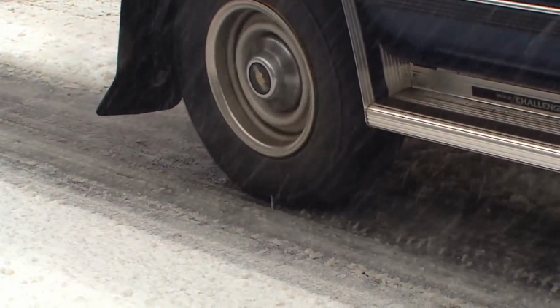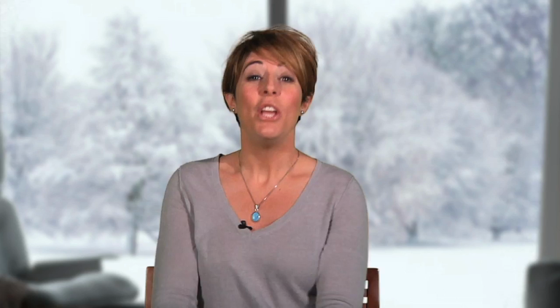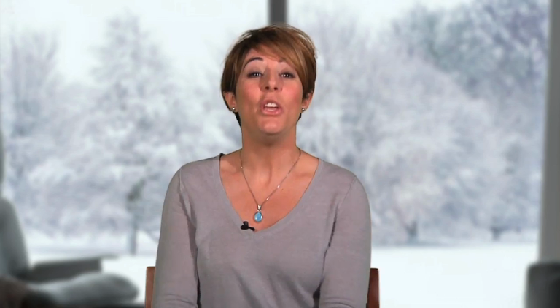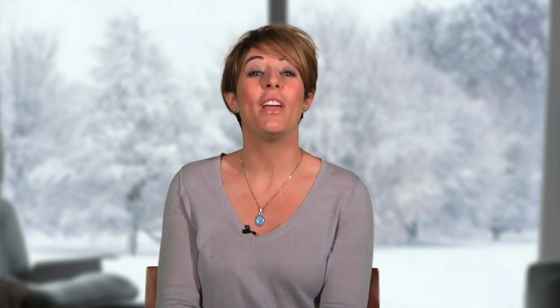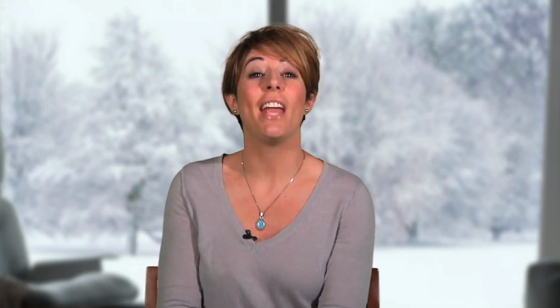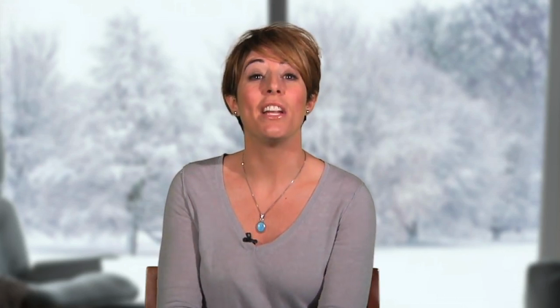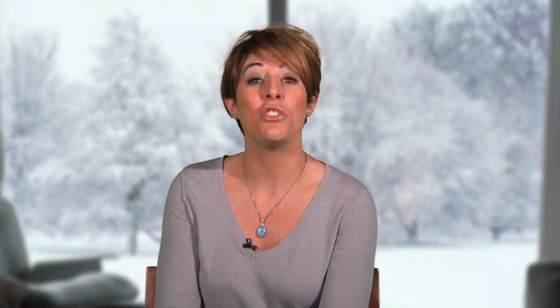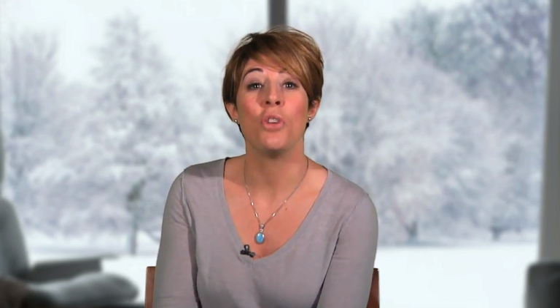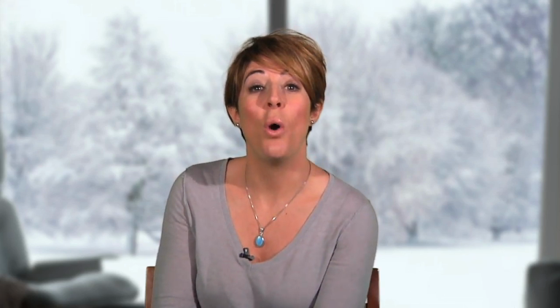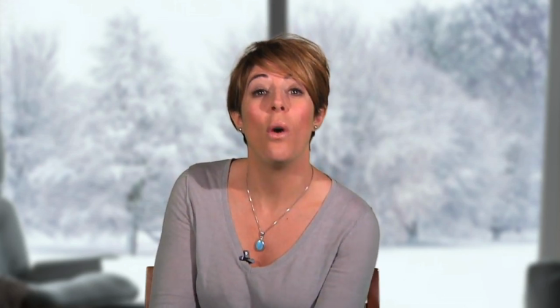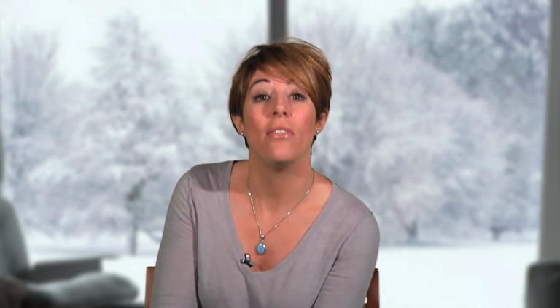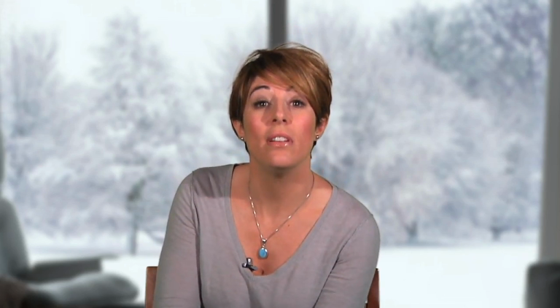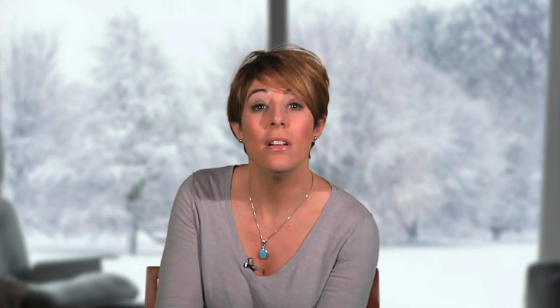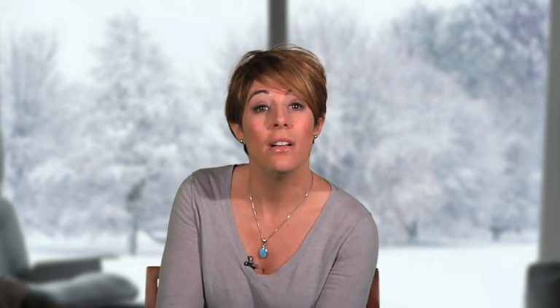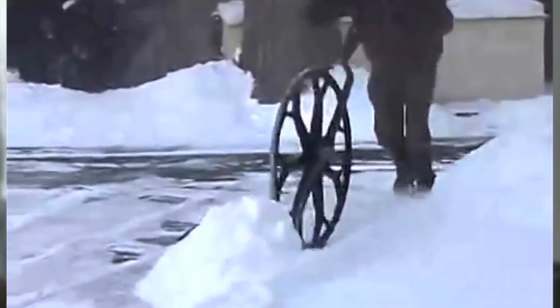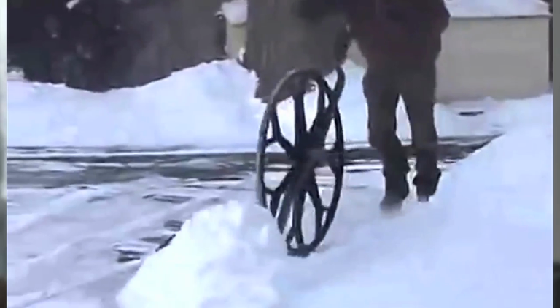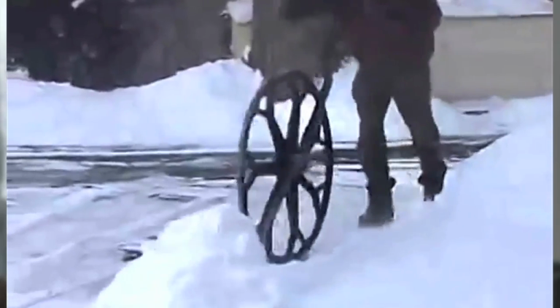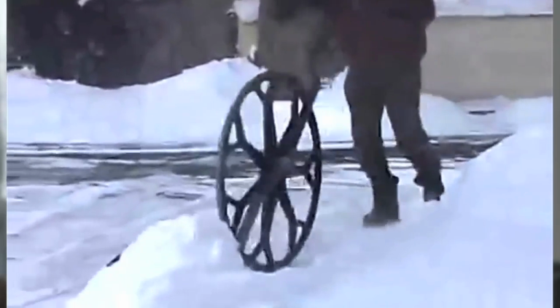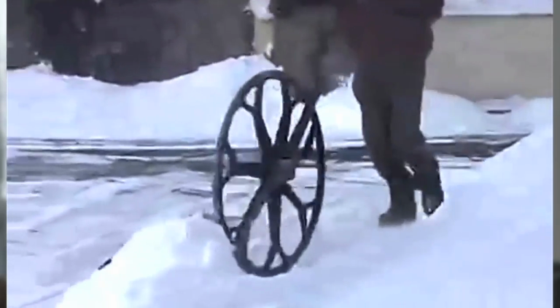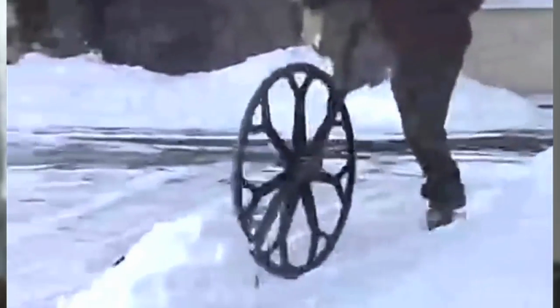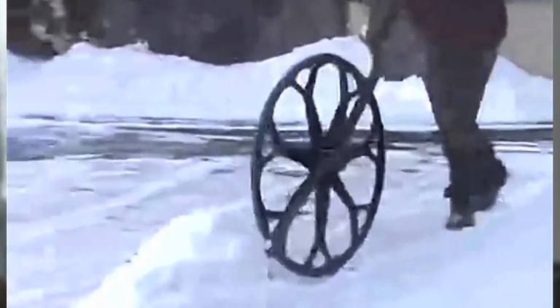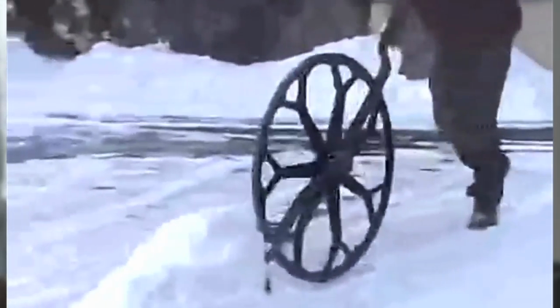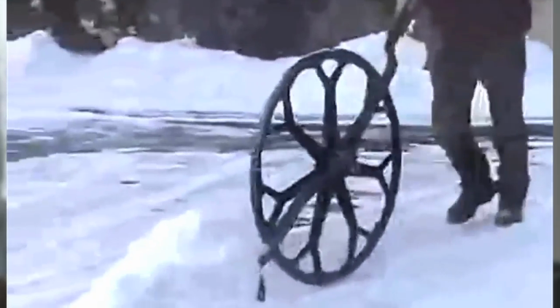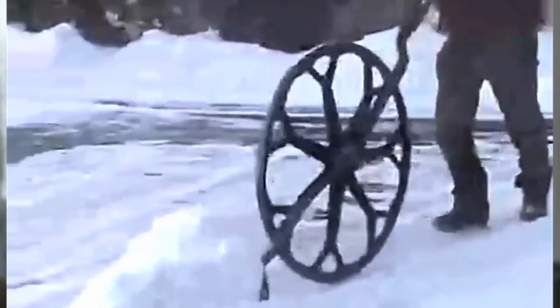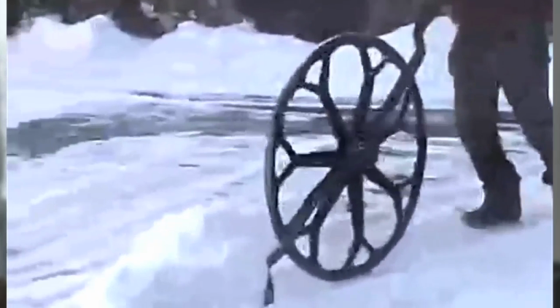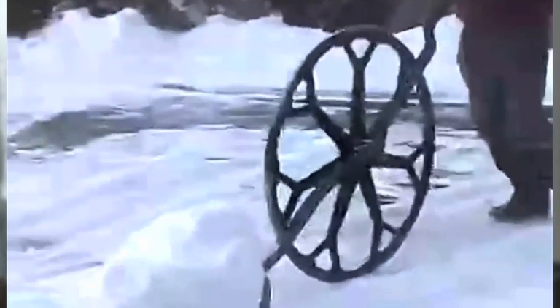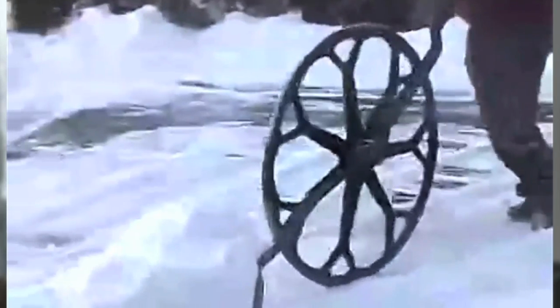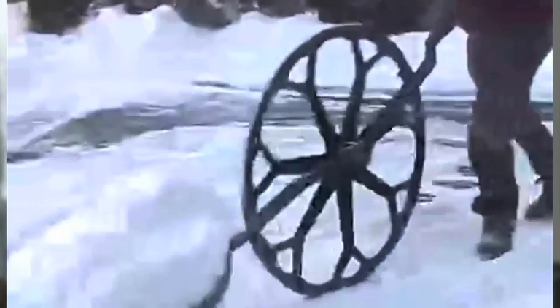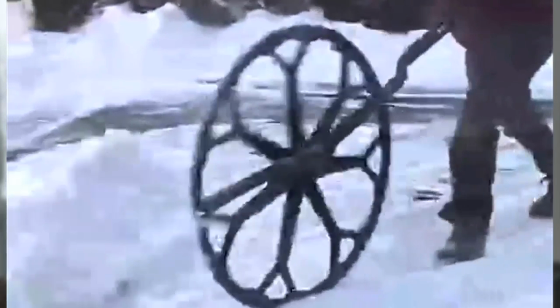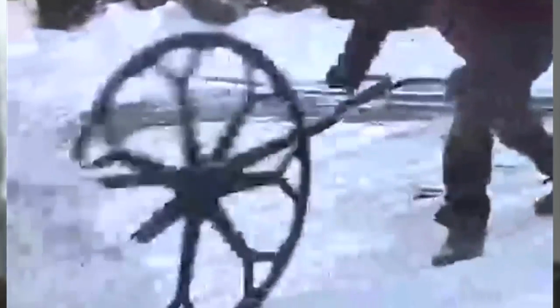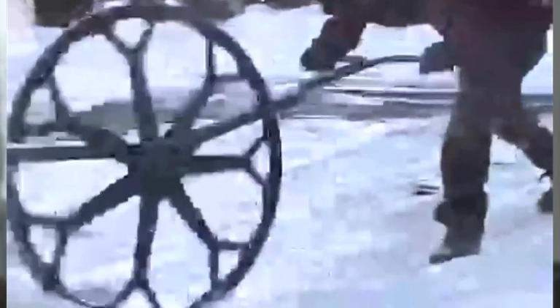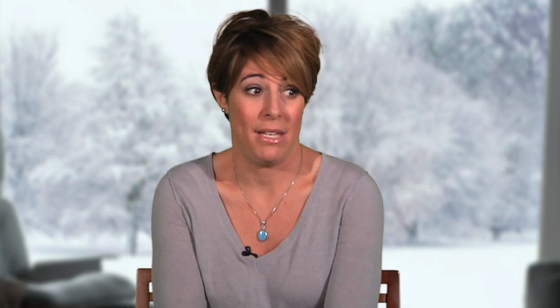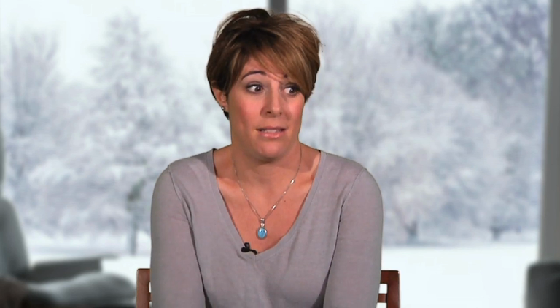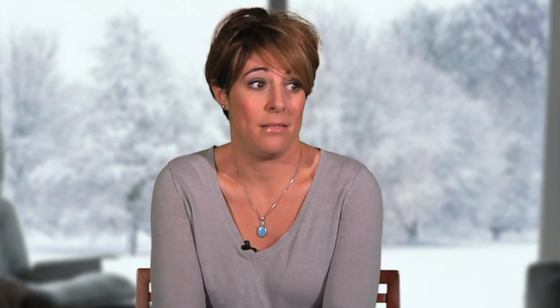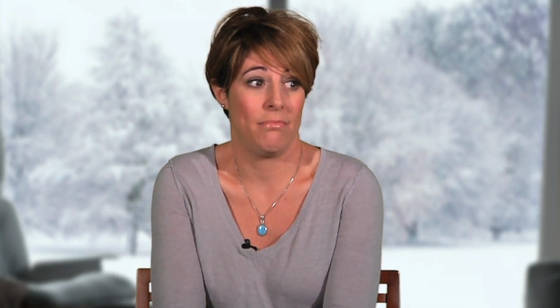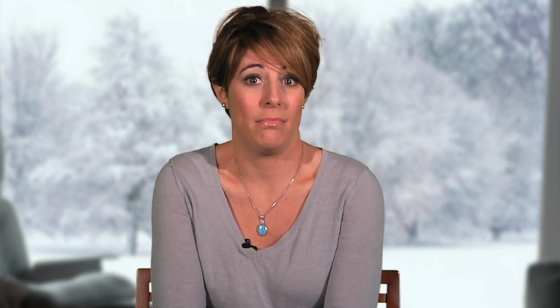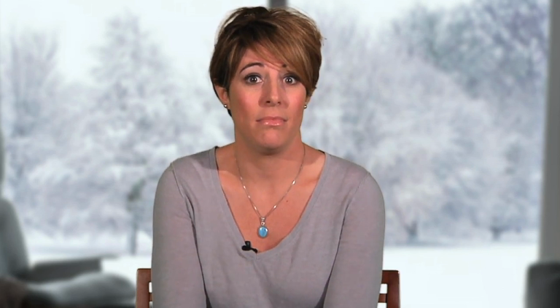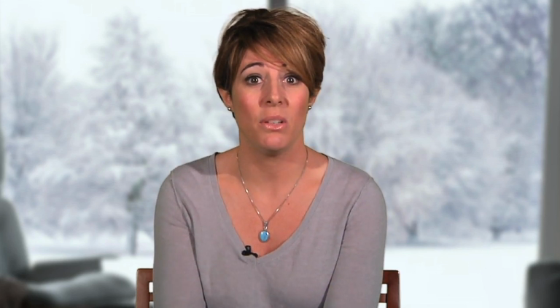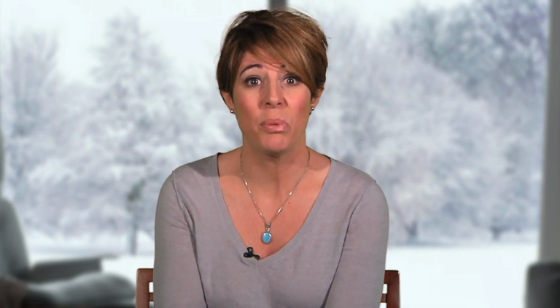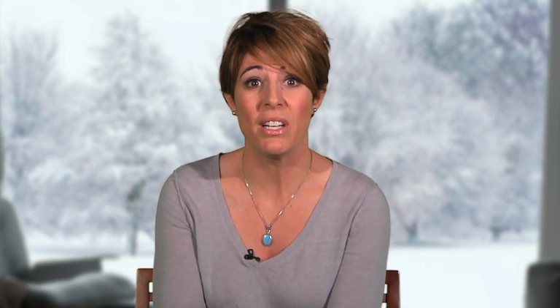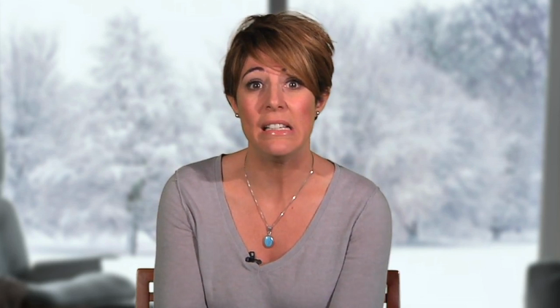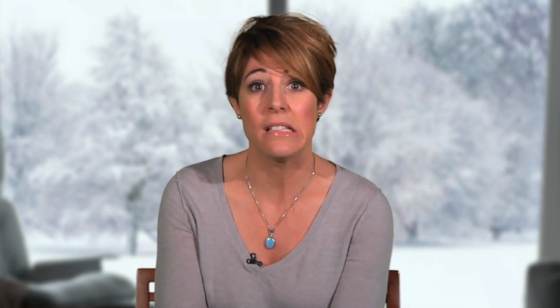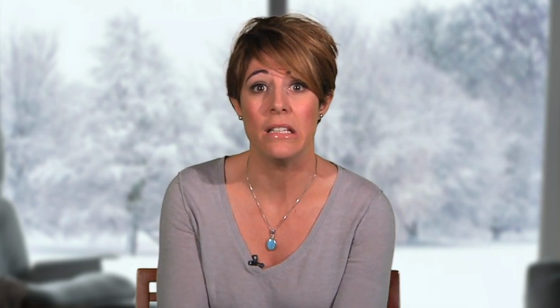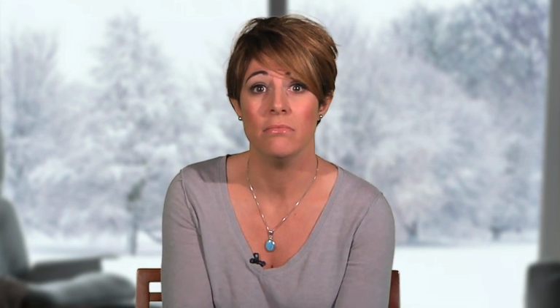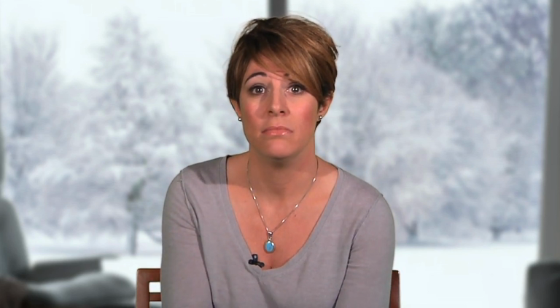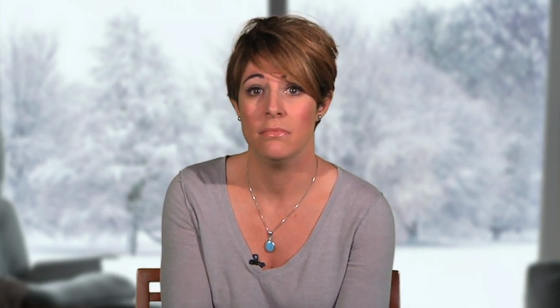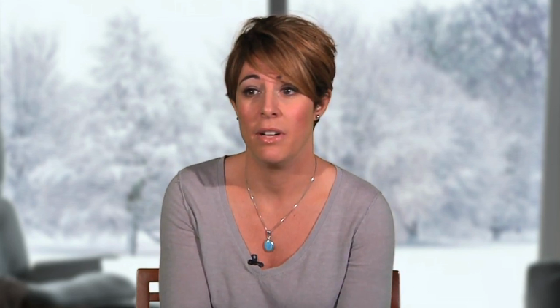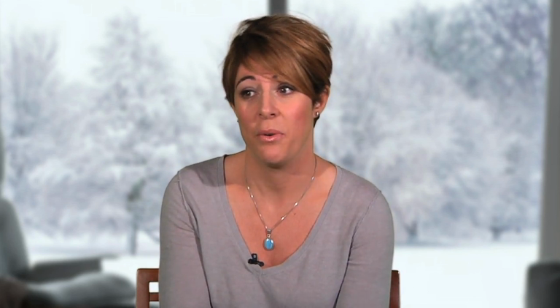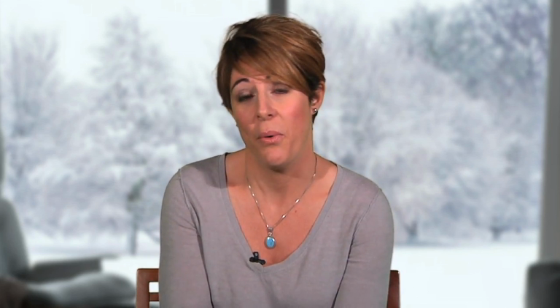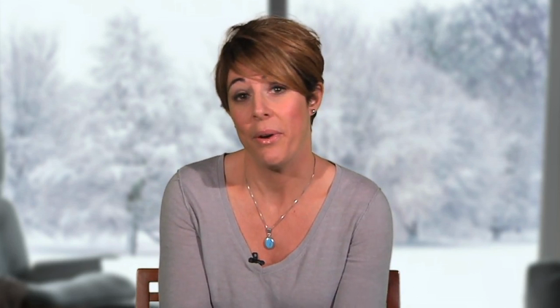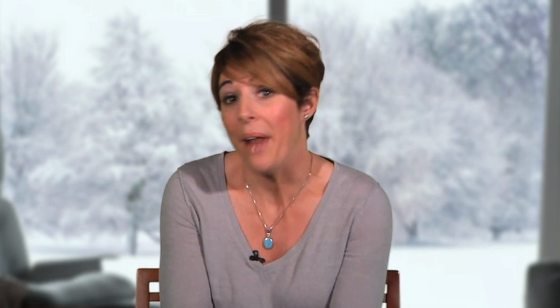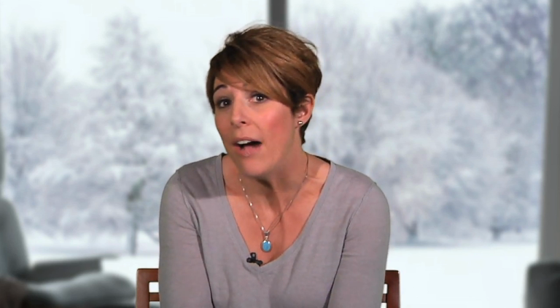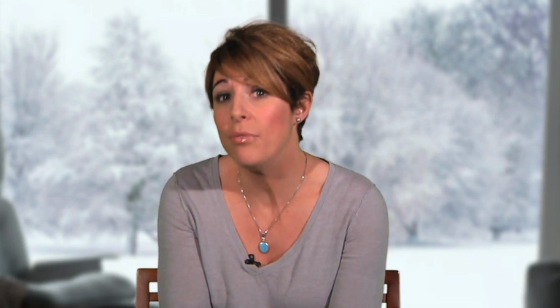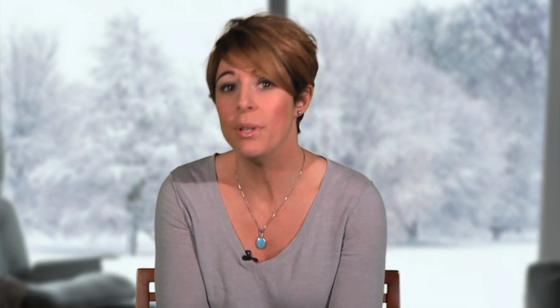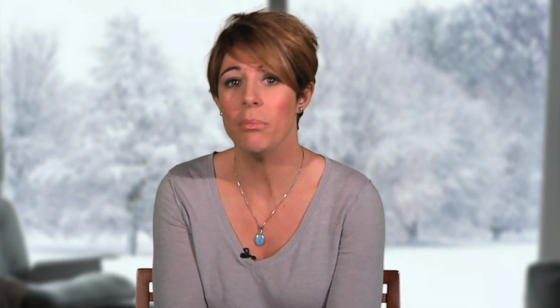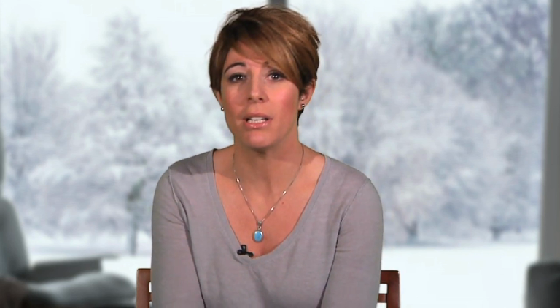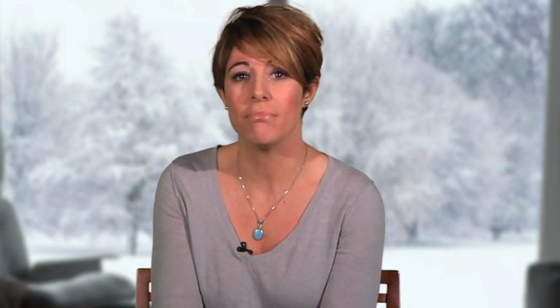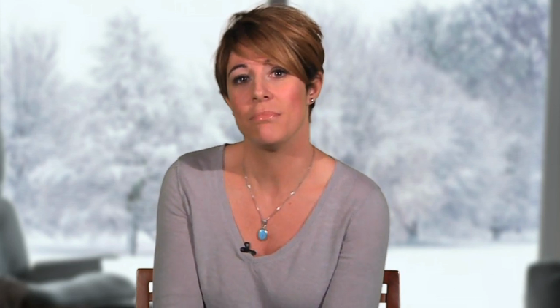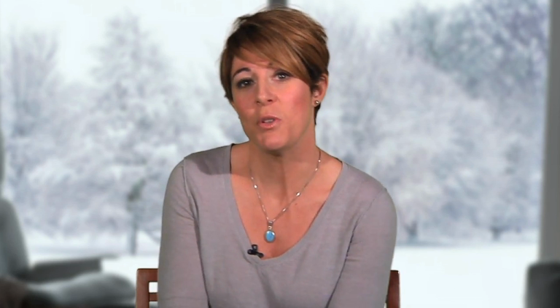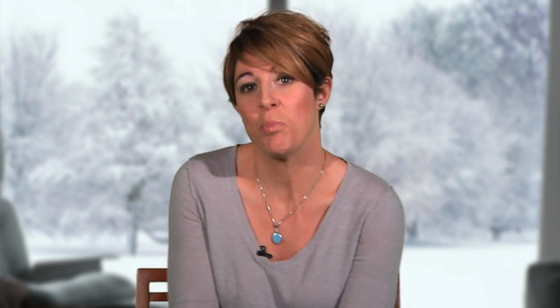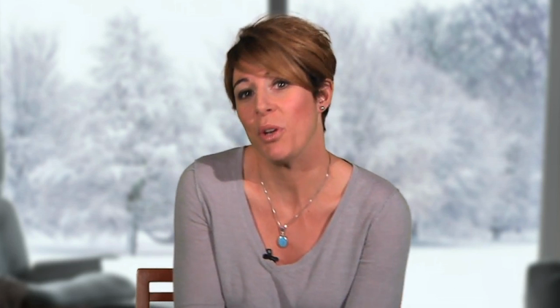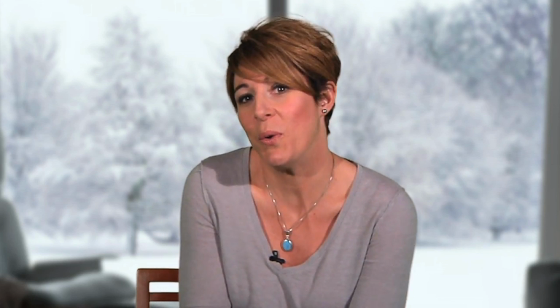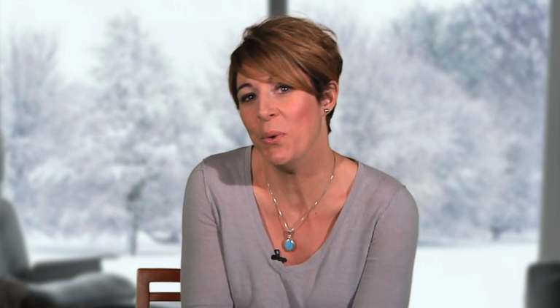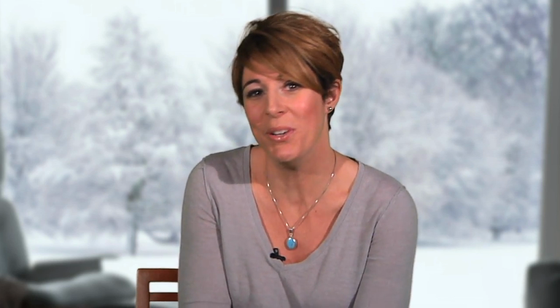You can get a snow wobble — makes it look pretty easy. I don't have one, but it looks pretty cool.